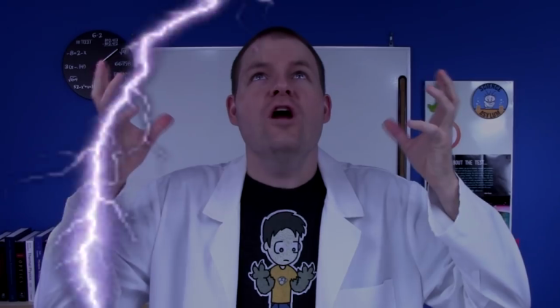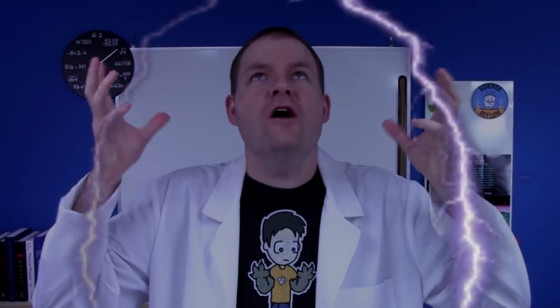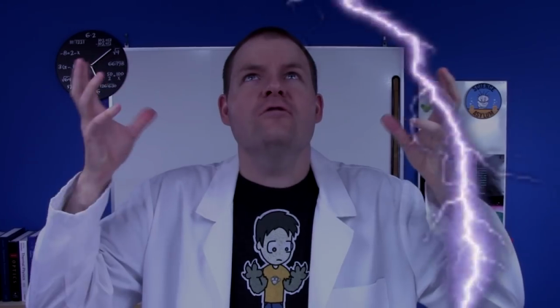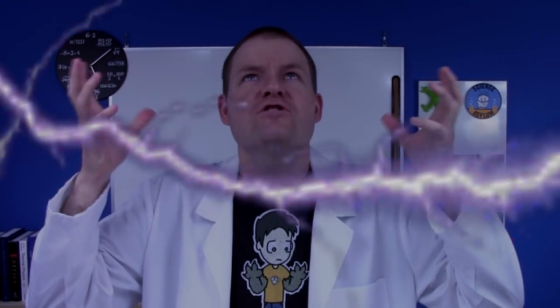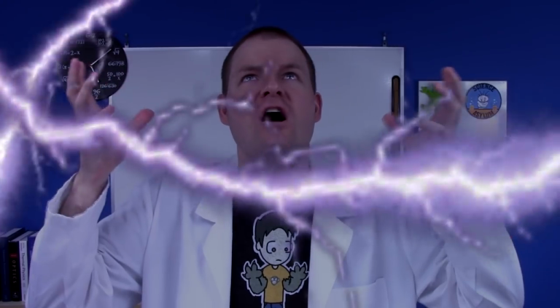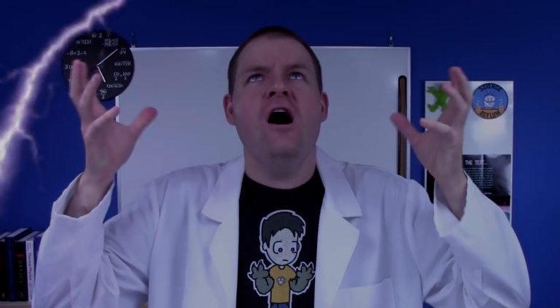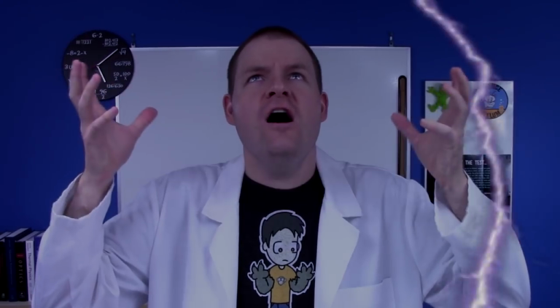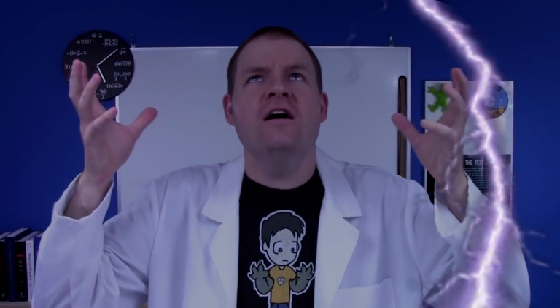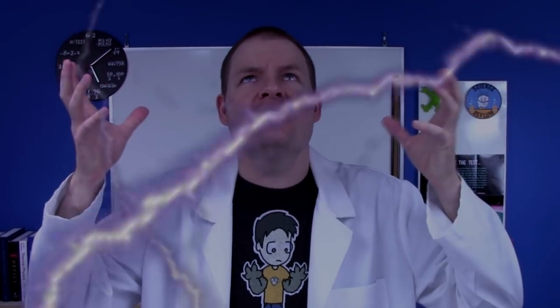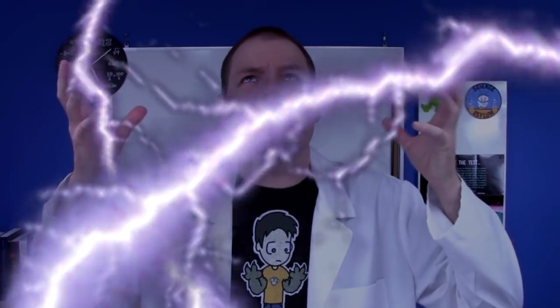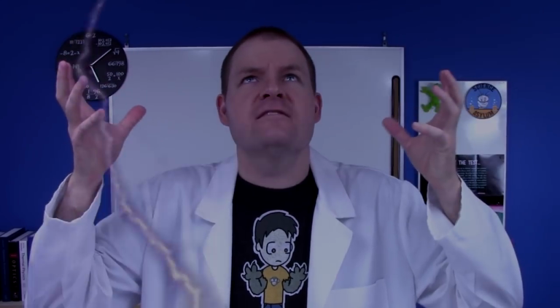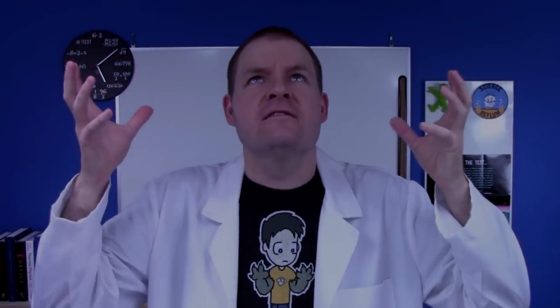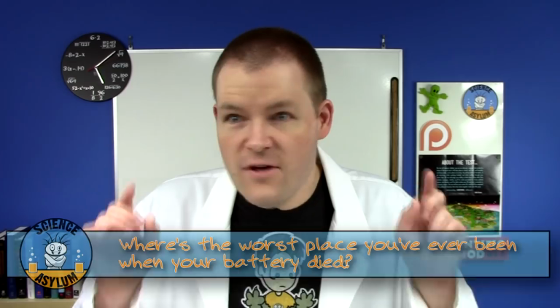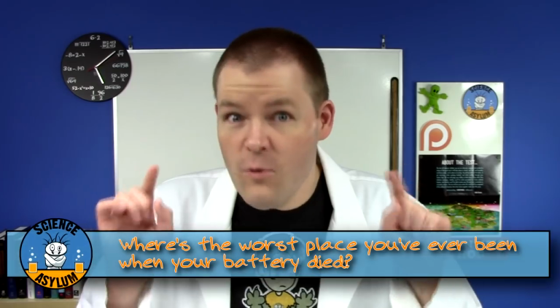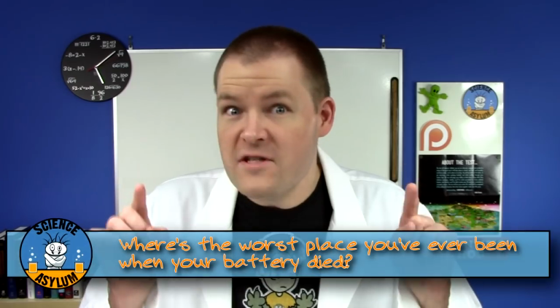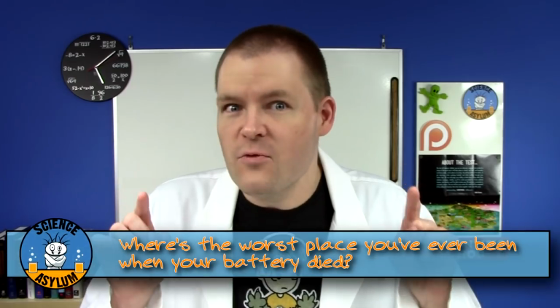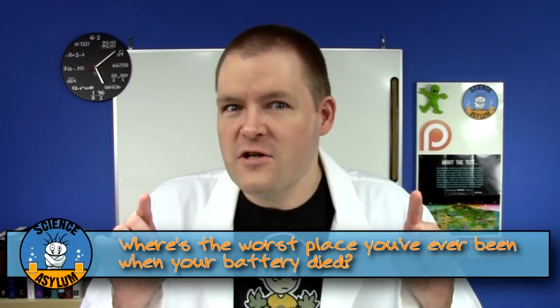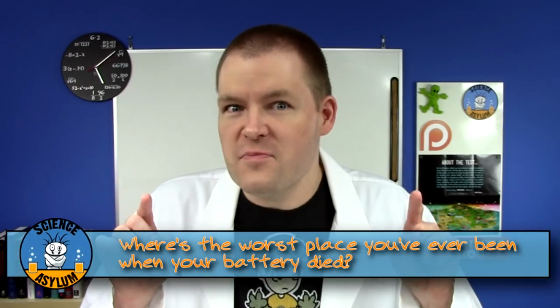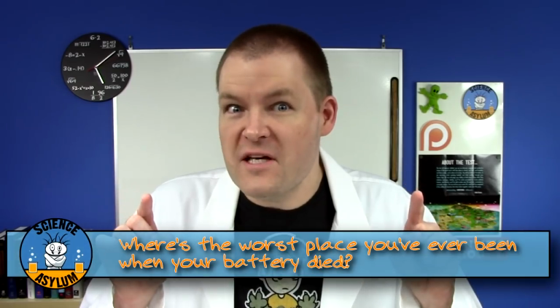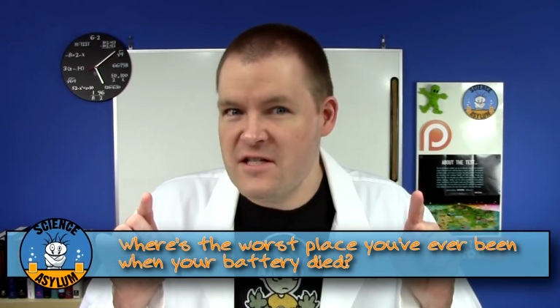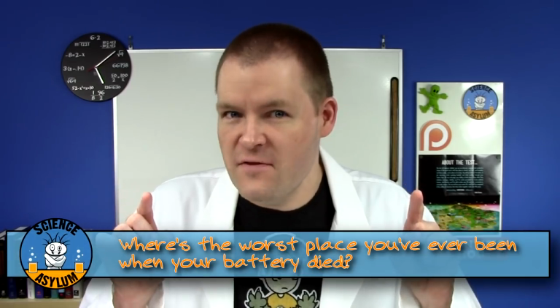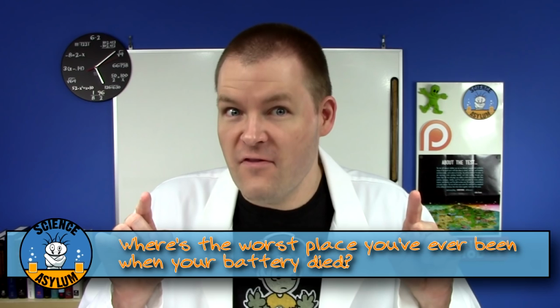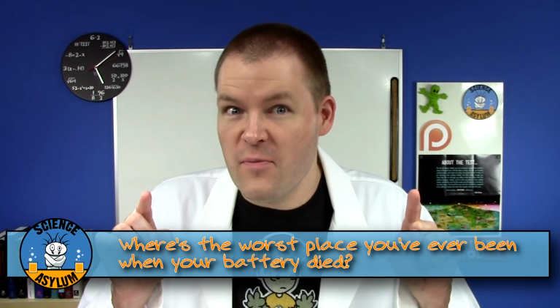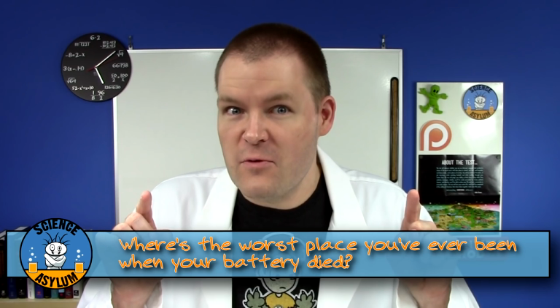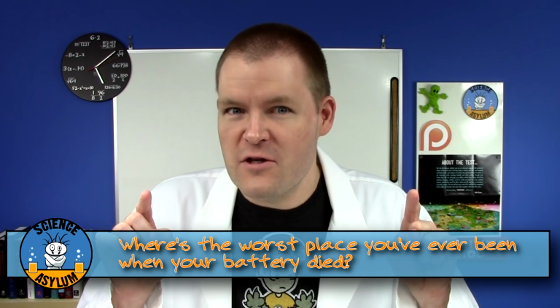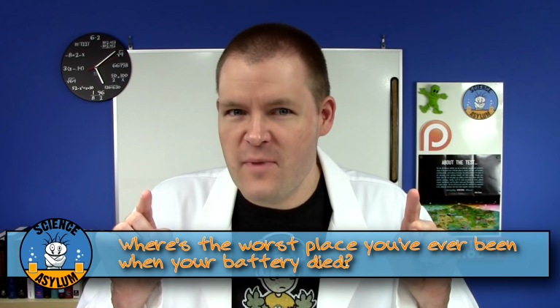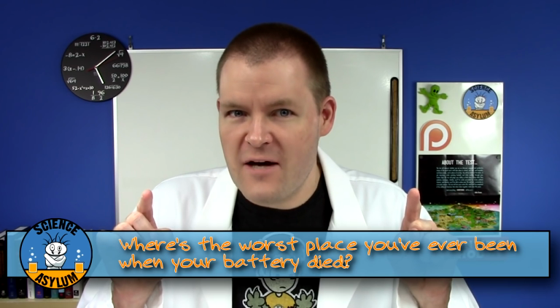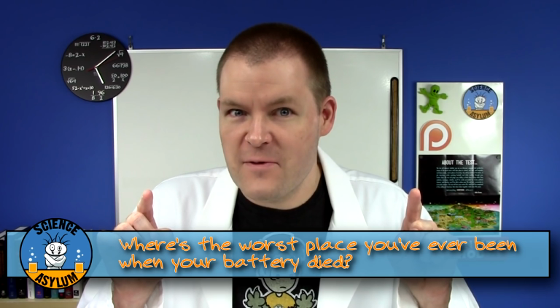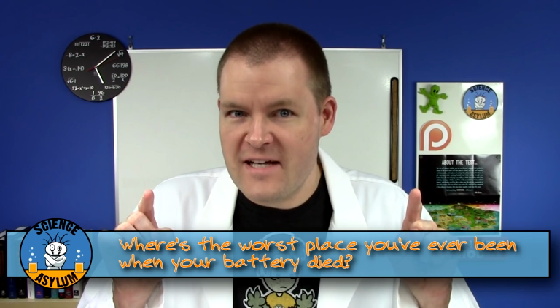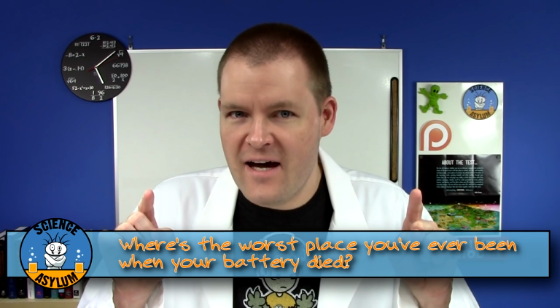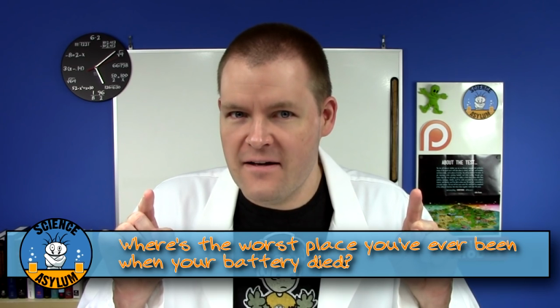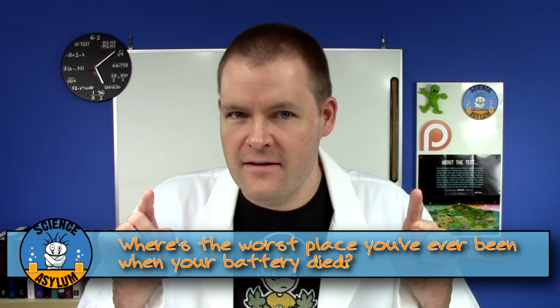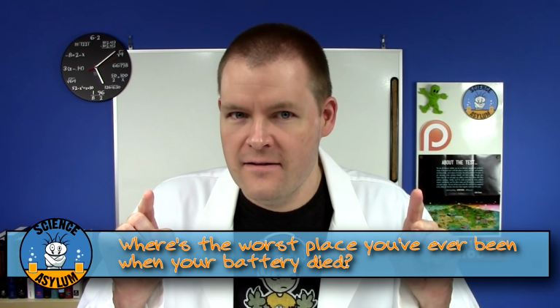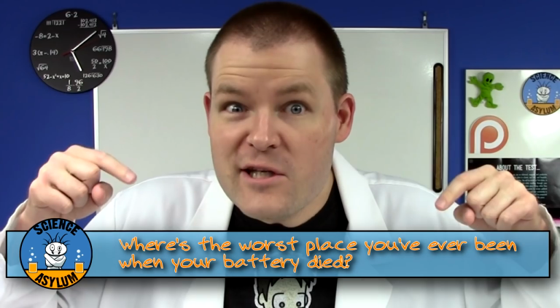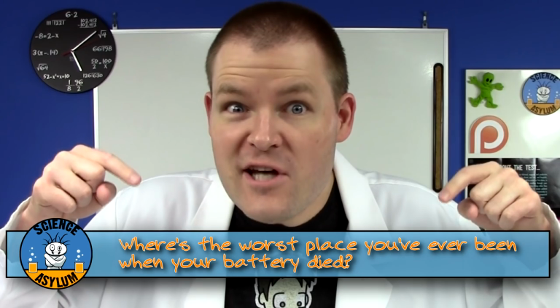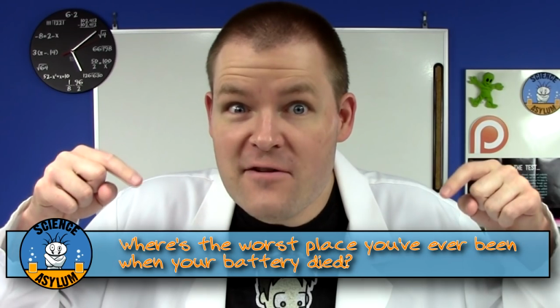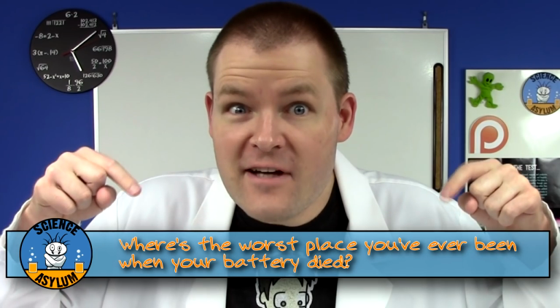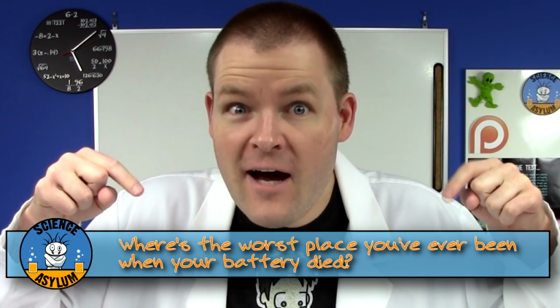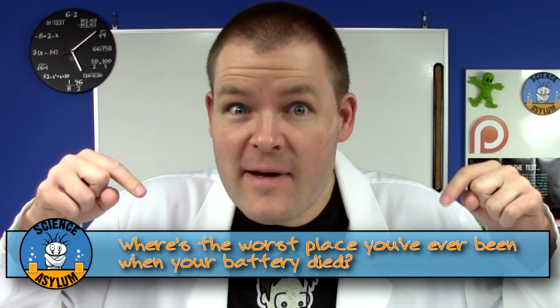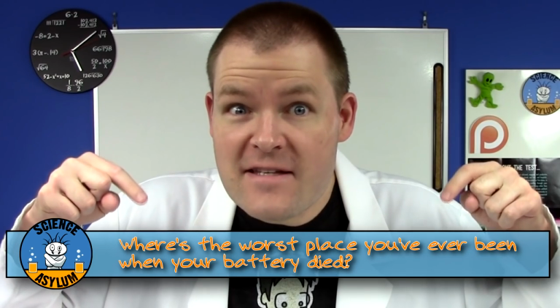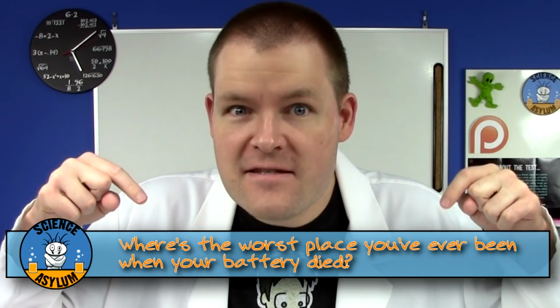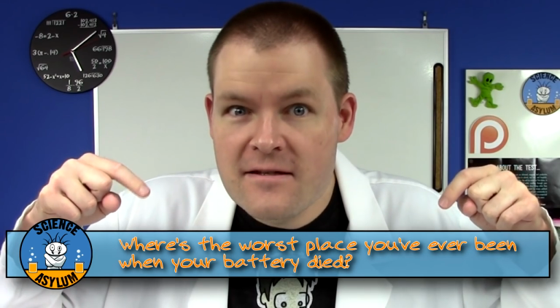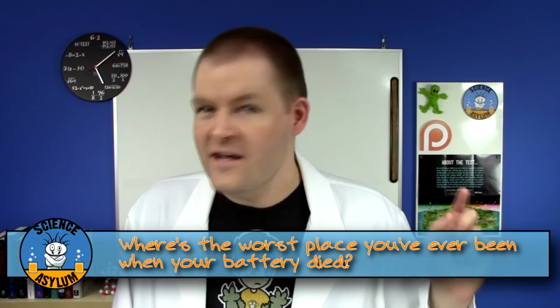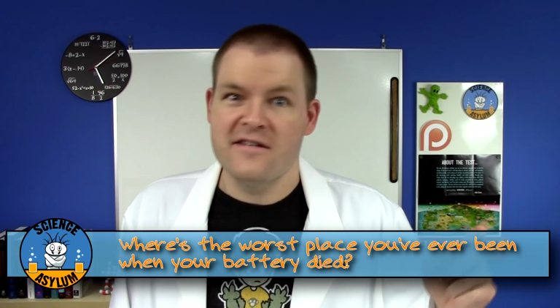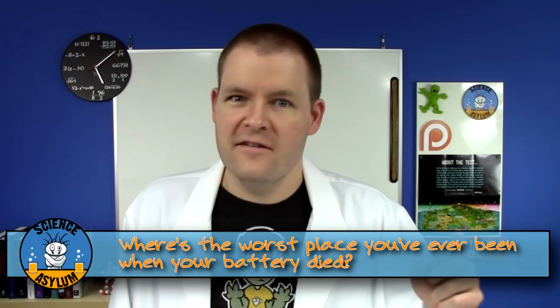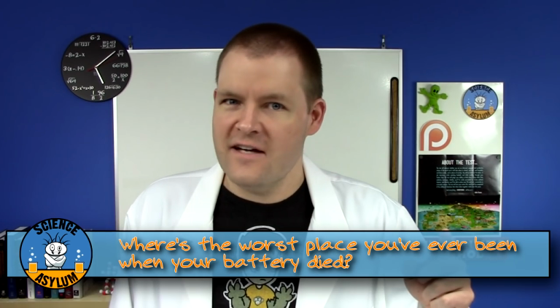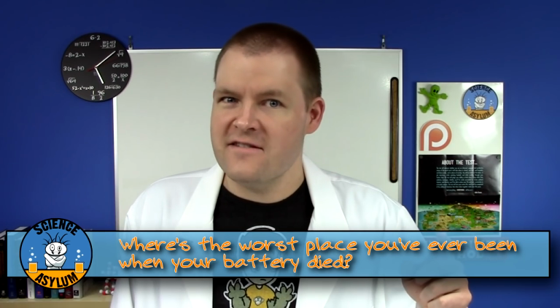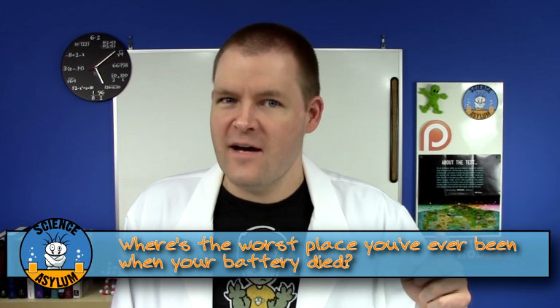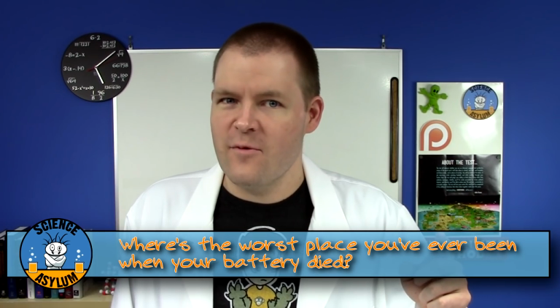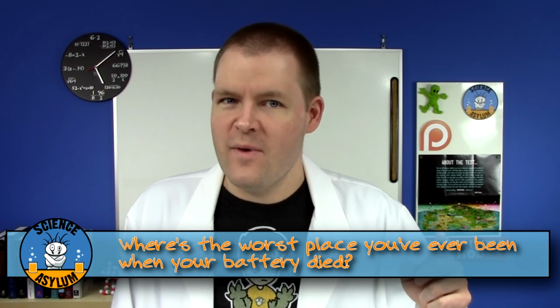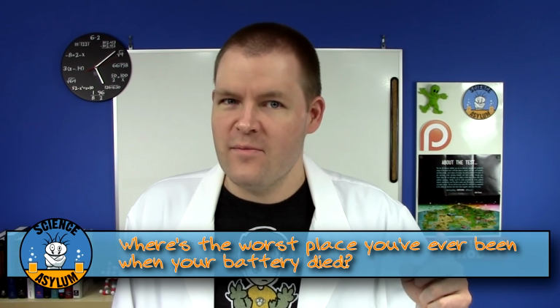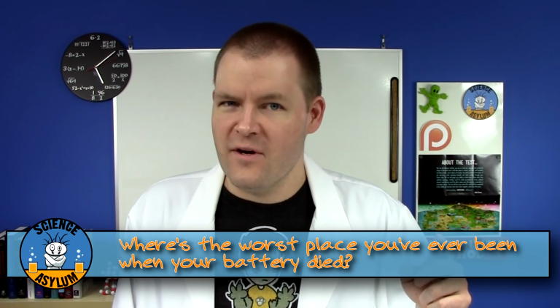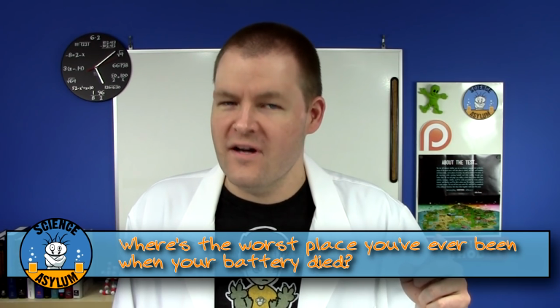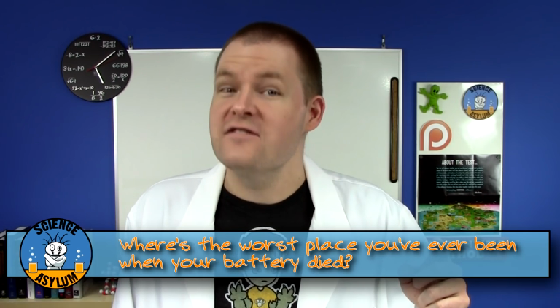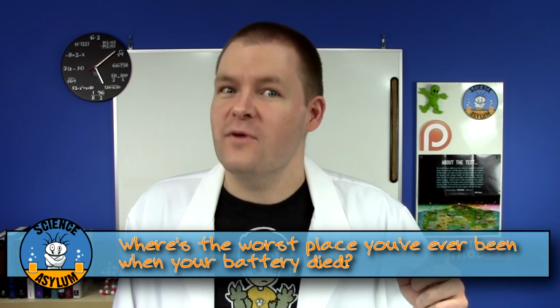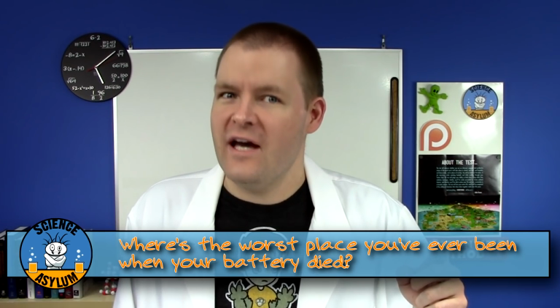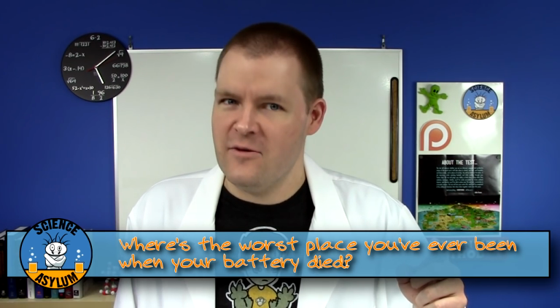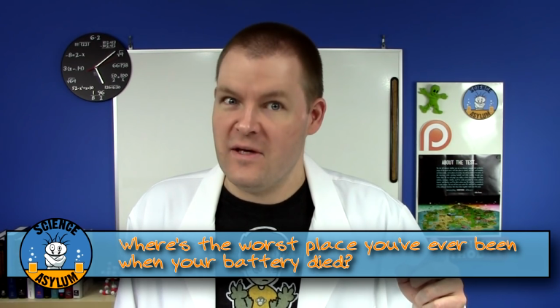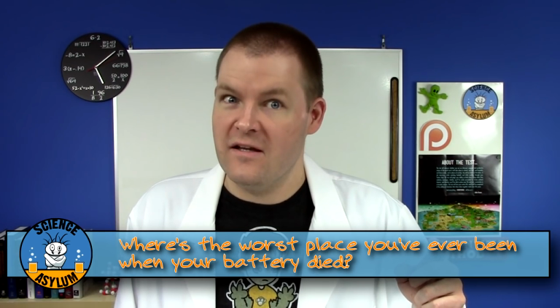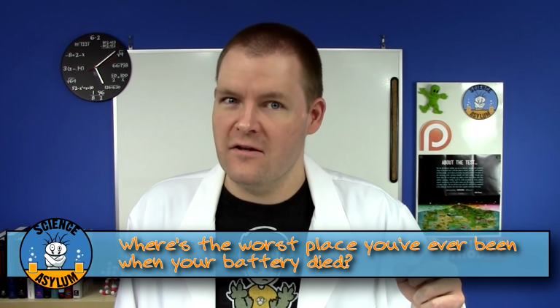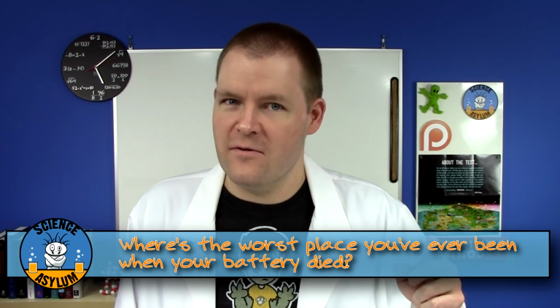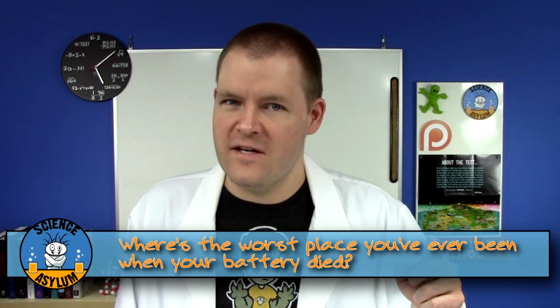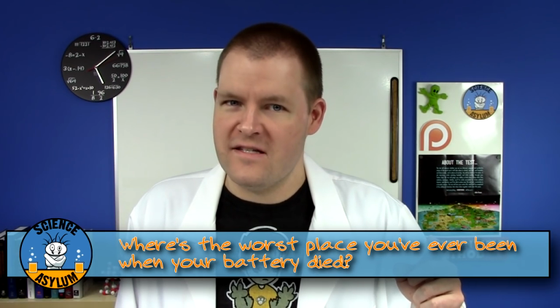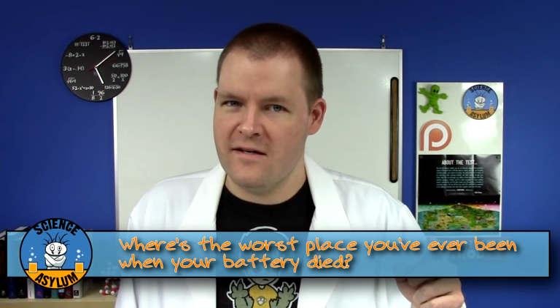Re-energize! So what's the worst place you've ever been when your battery died? Please share in the comments. And until next time, remember, it's okay to be a little crazy.